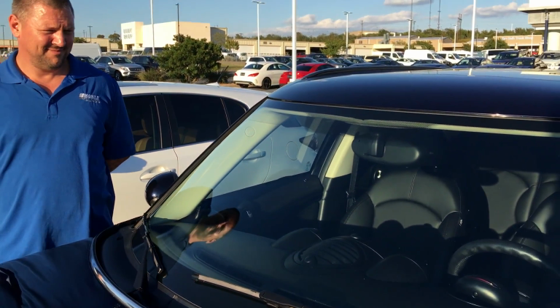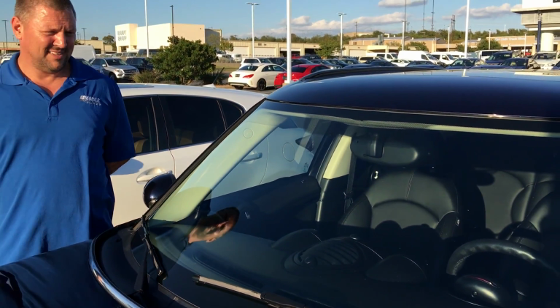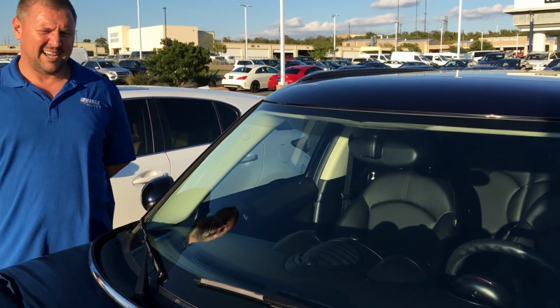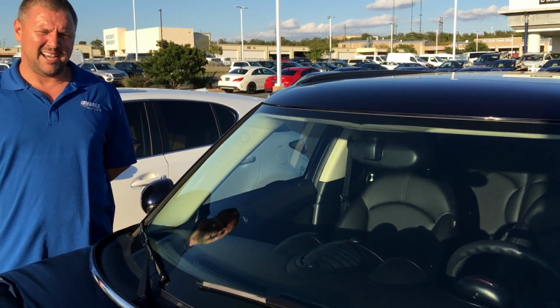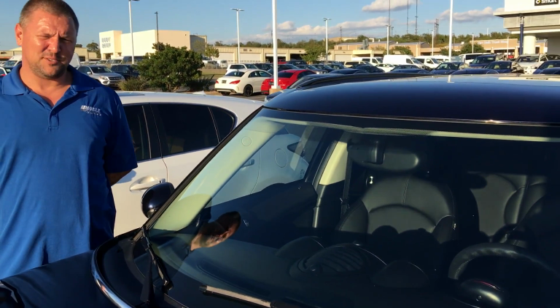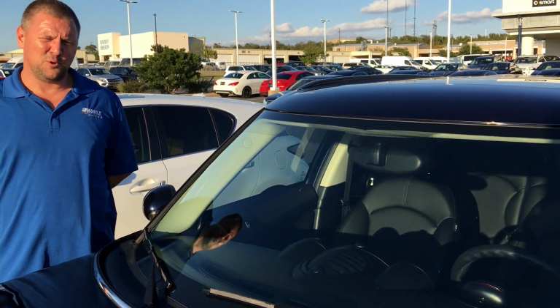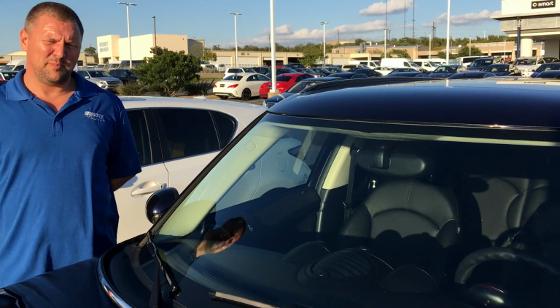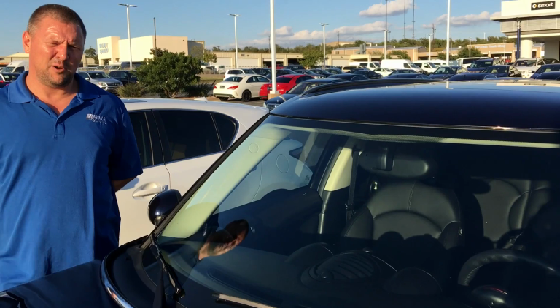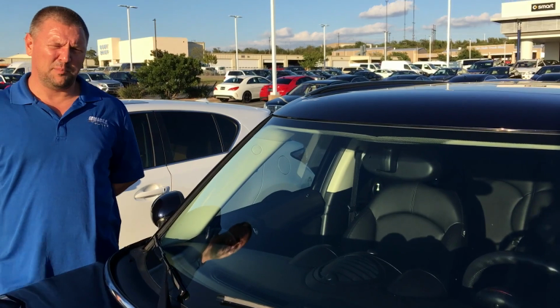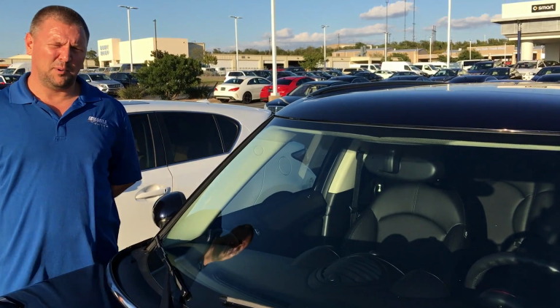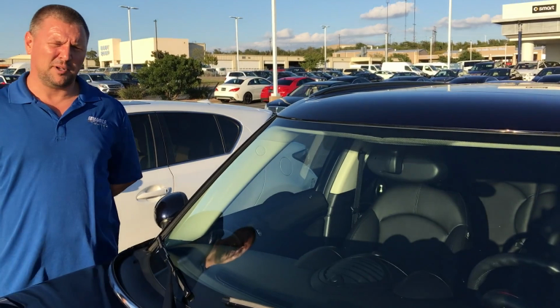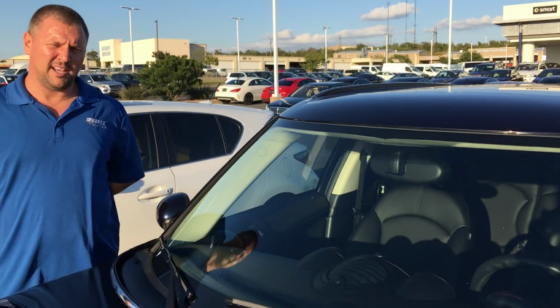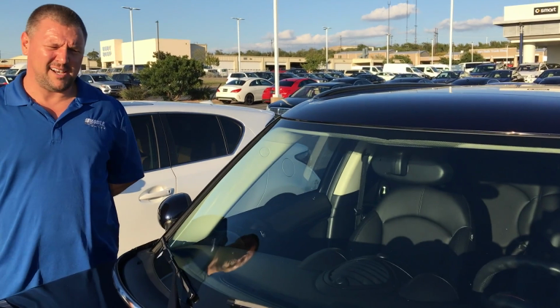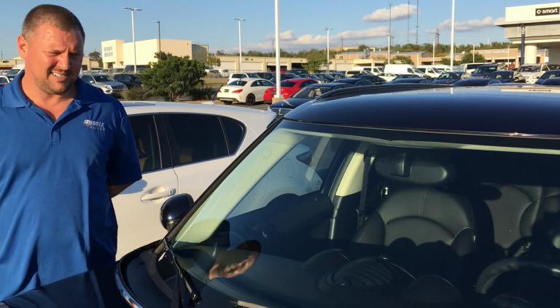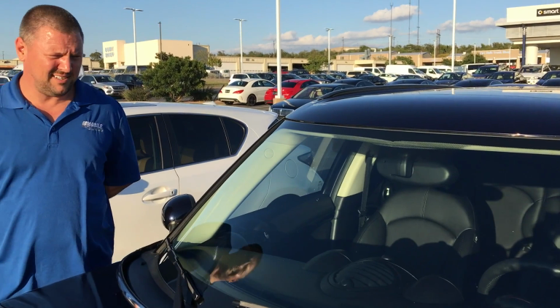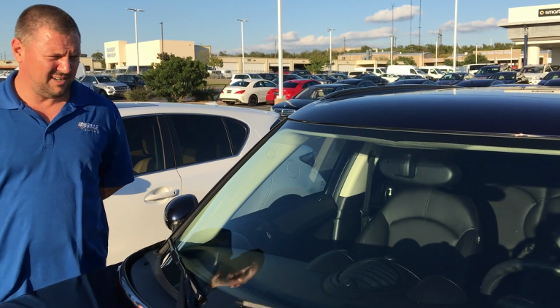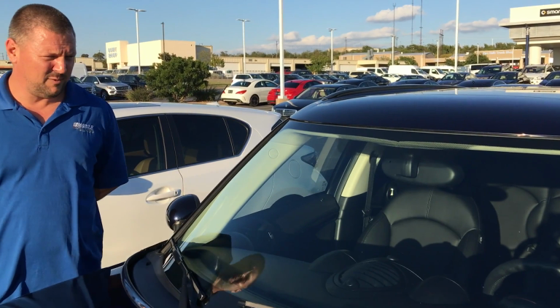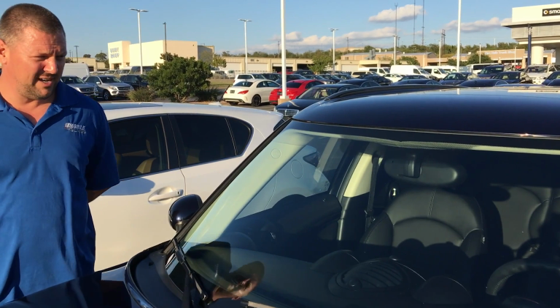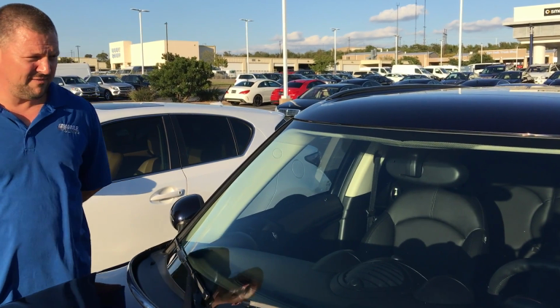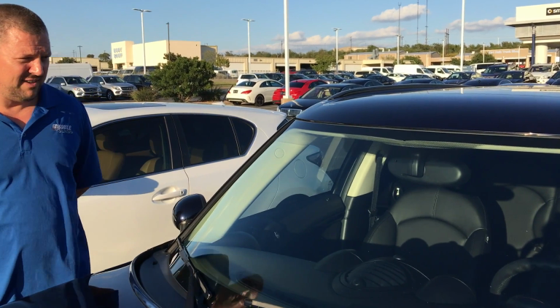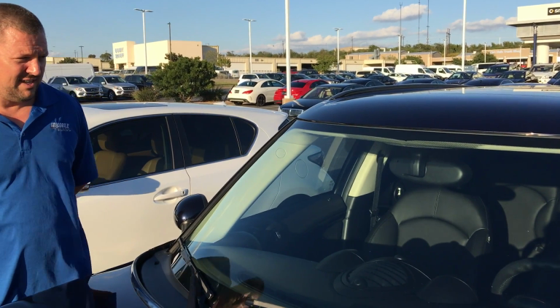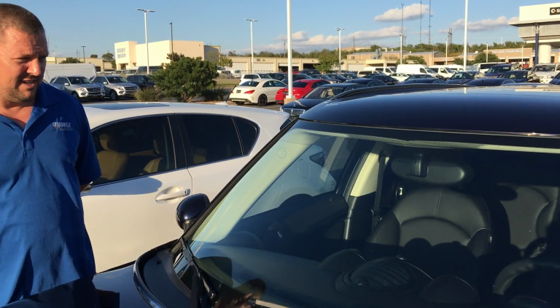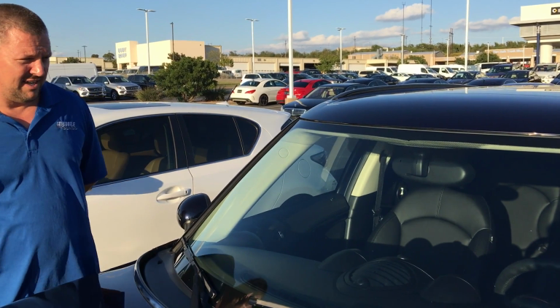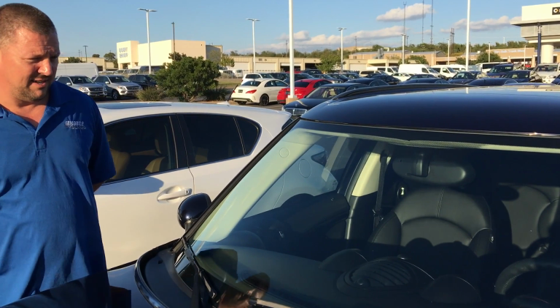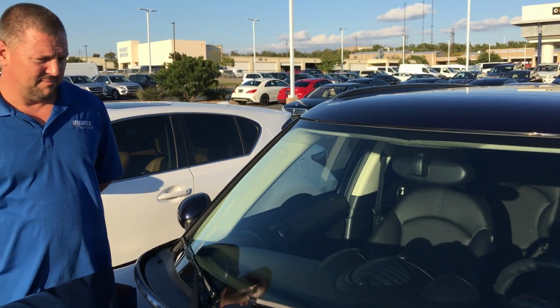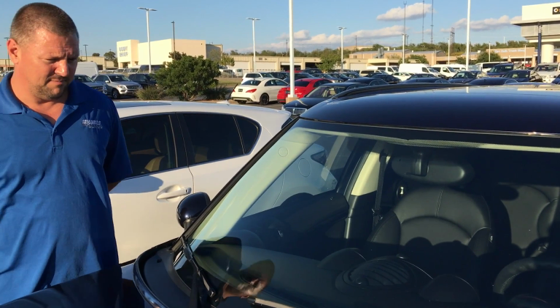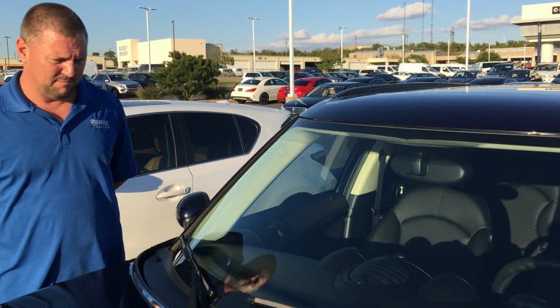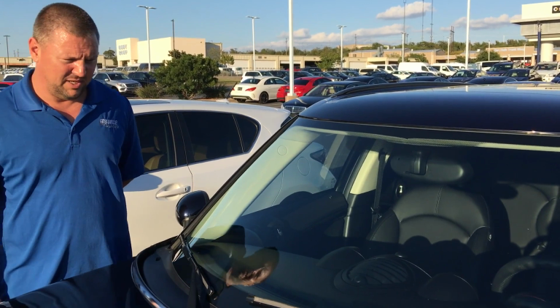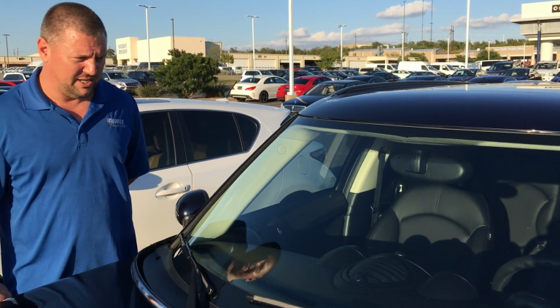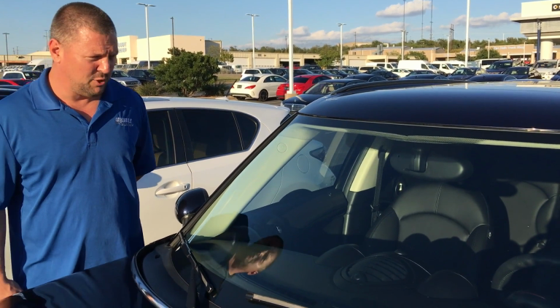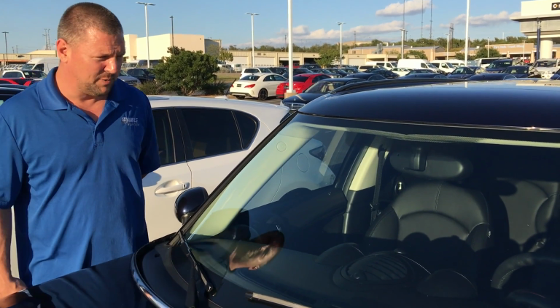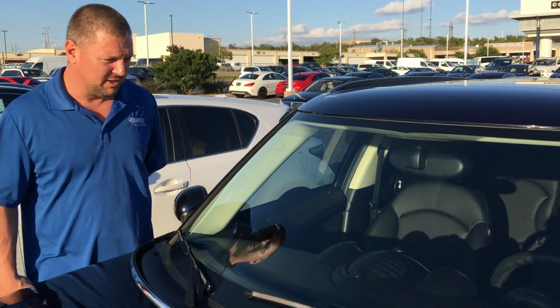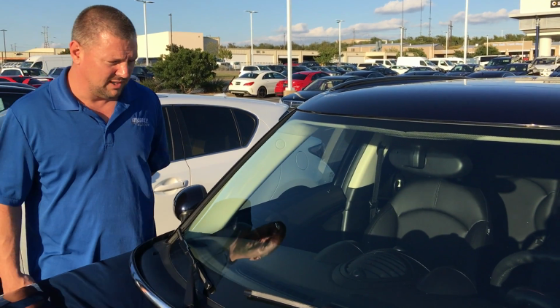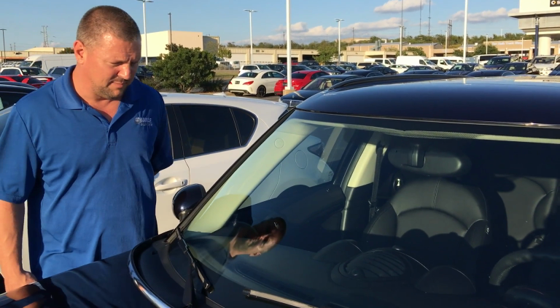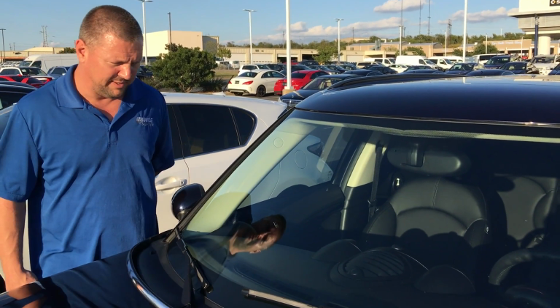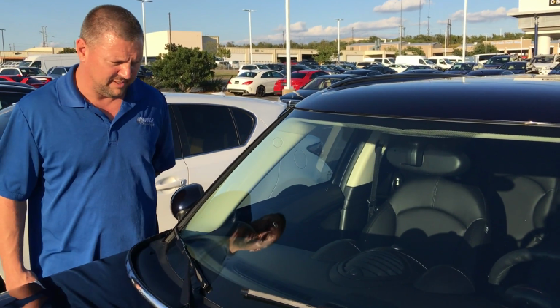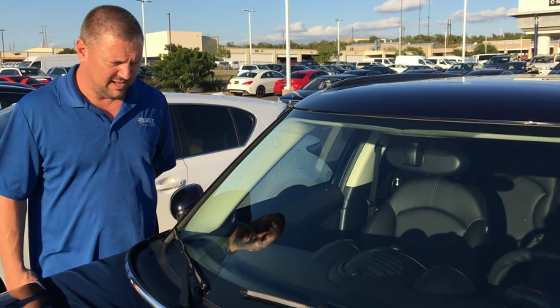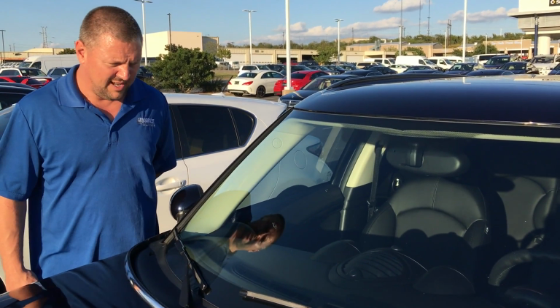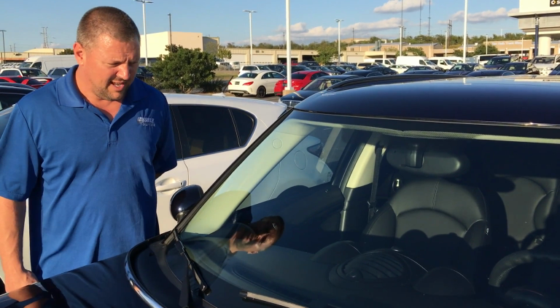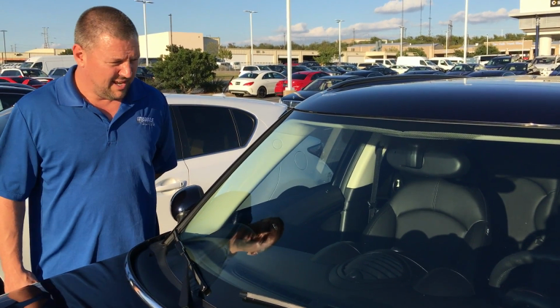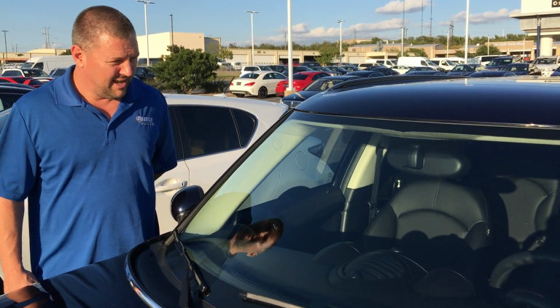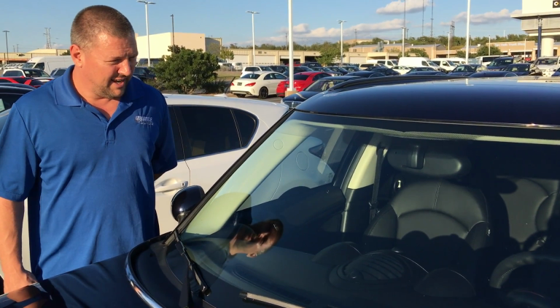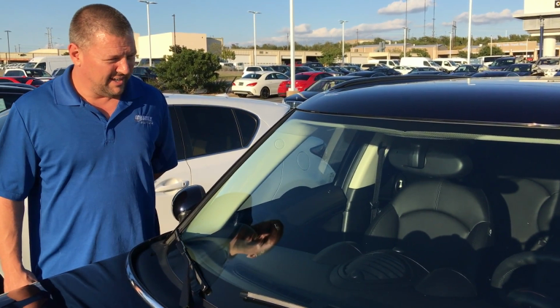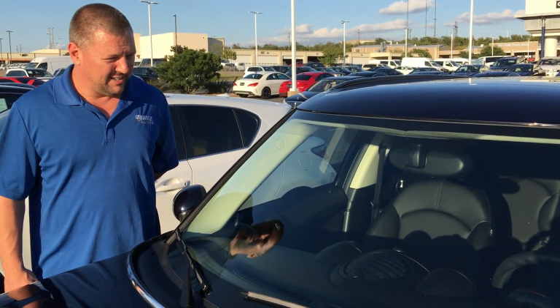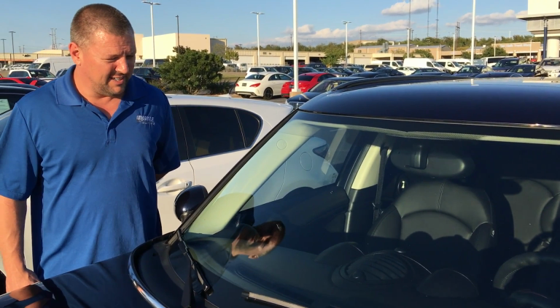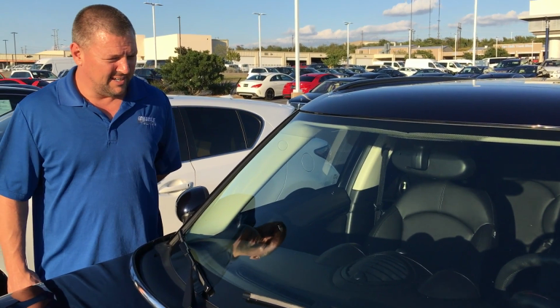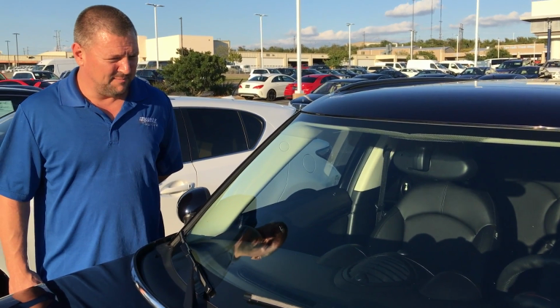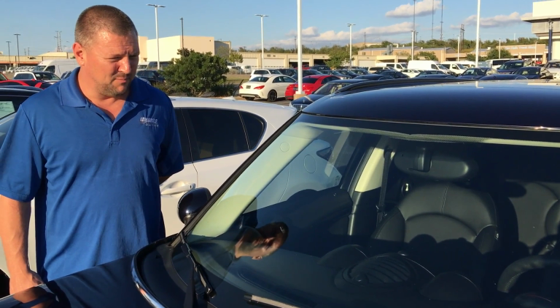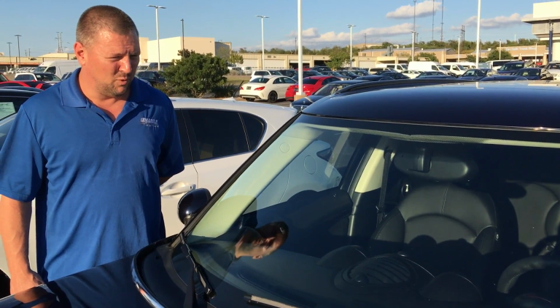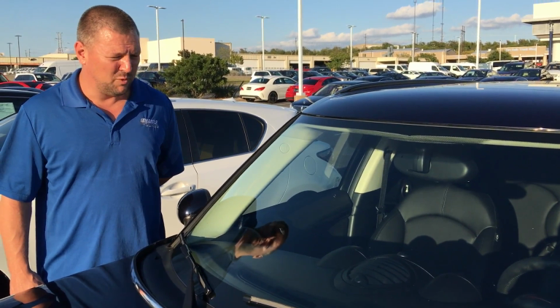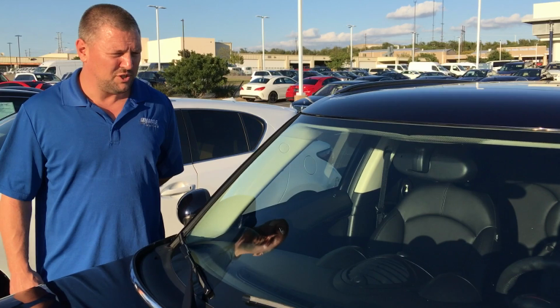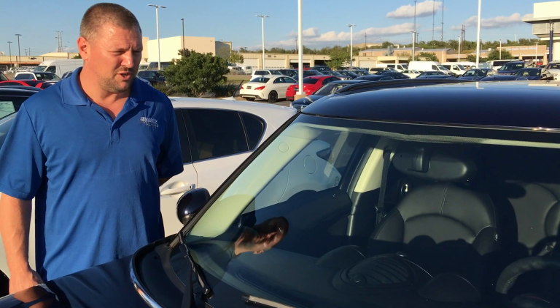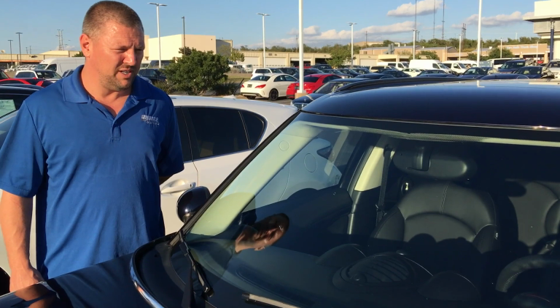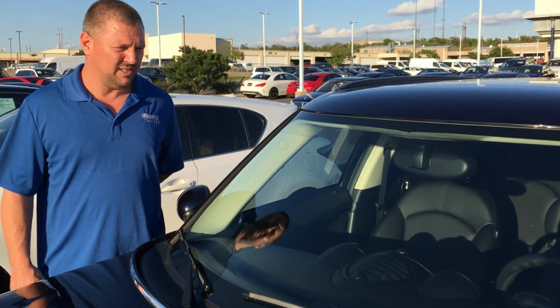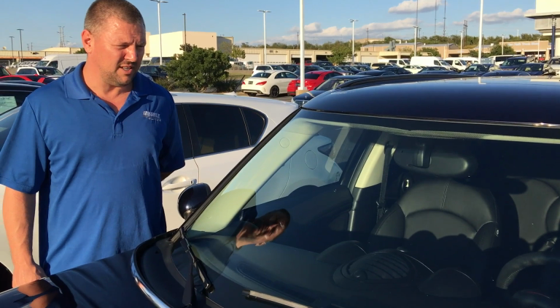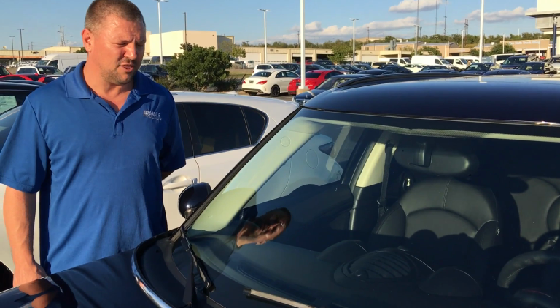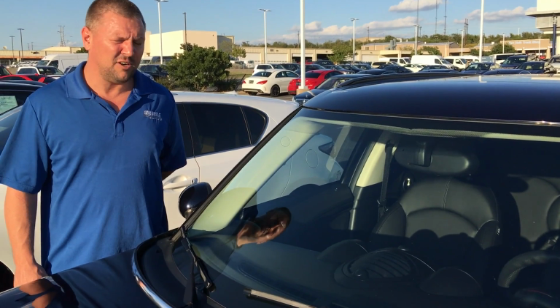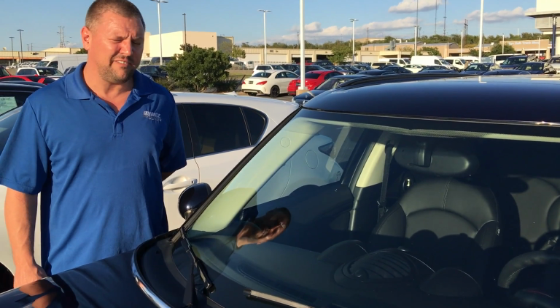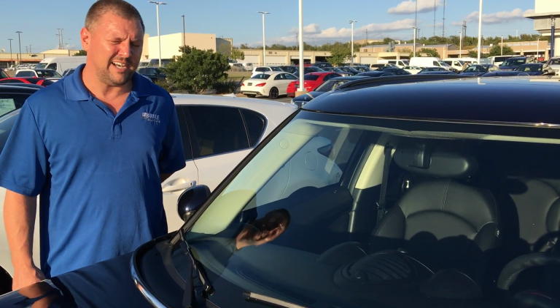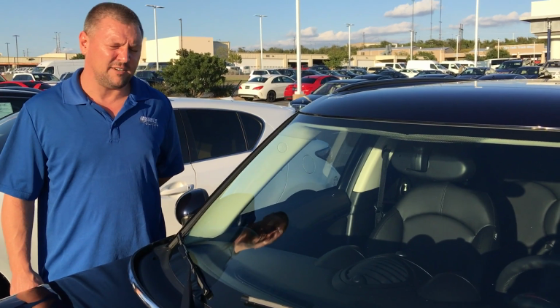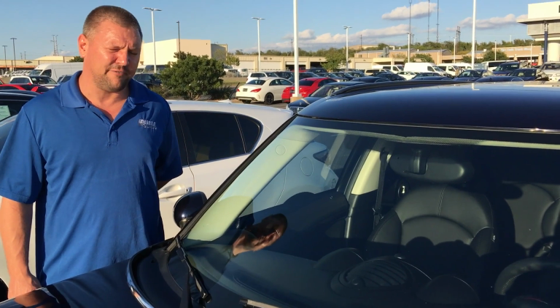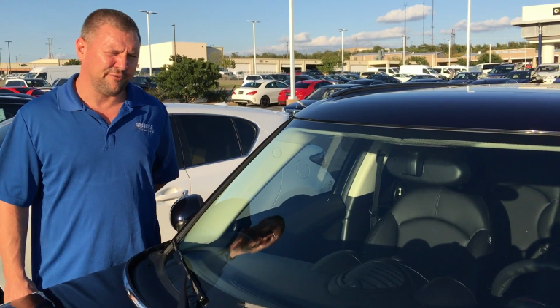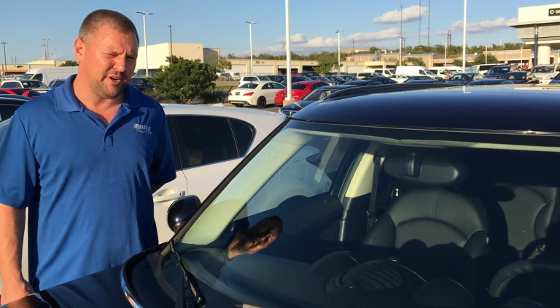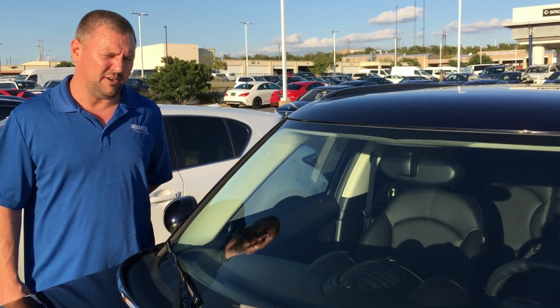Hi guys, Norm here with Mobile Glass. Here we have the Mini Cooper Clubman and what we're showing you is the third visor for it.